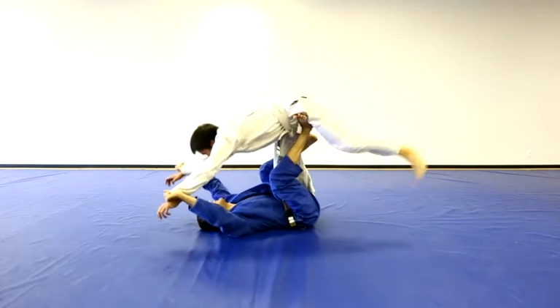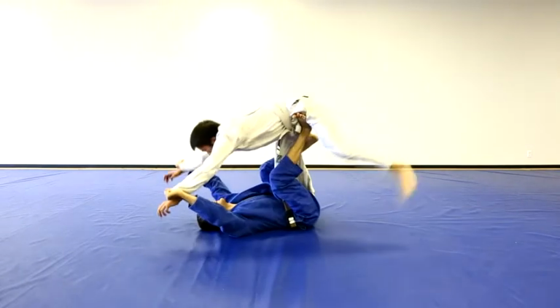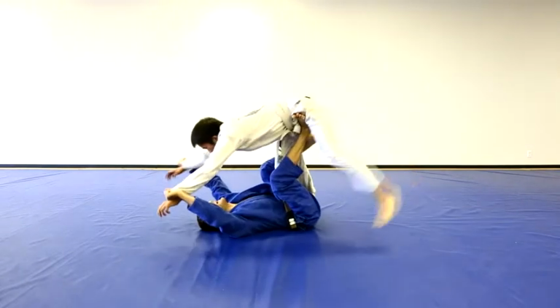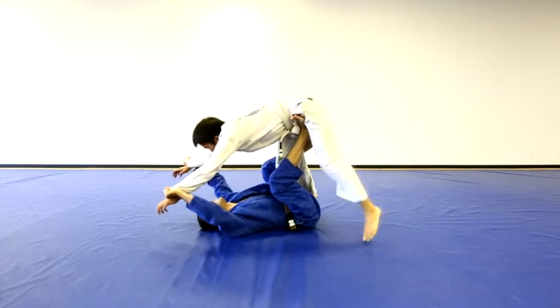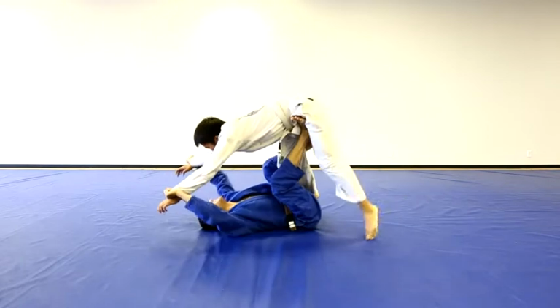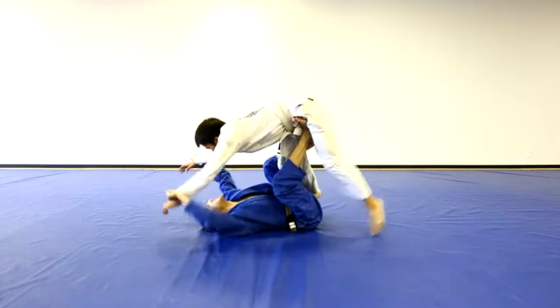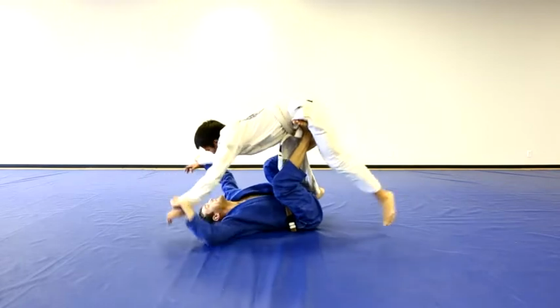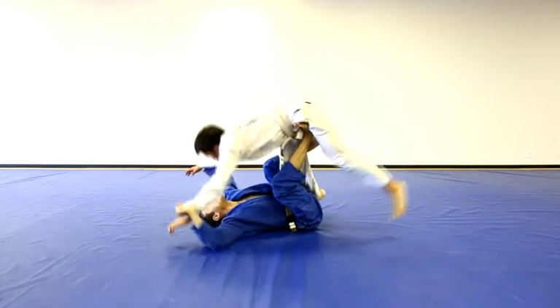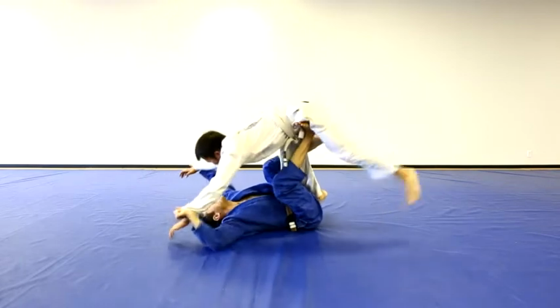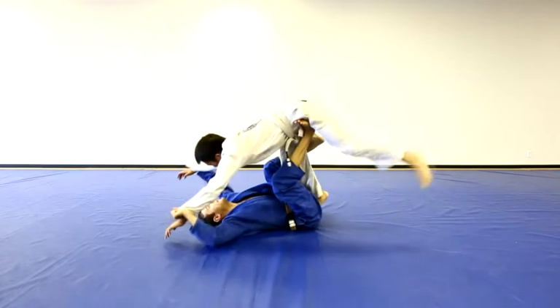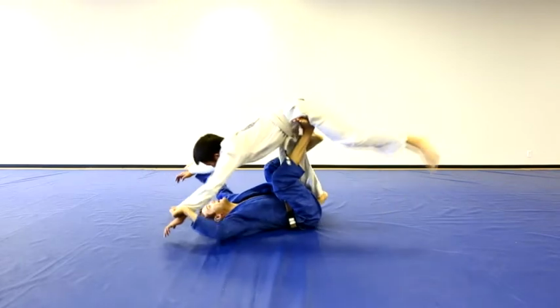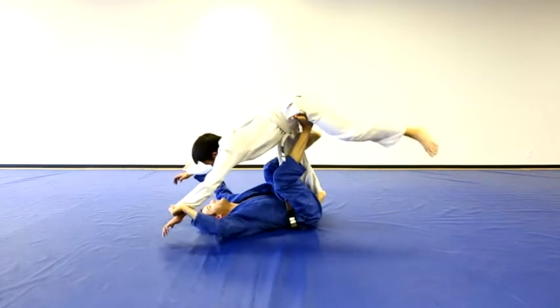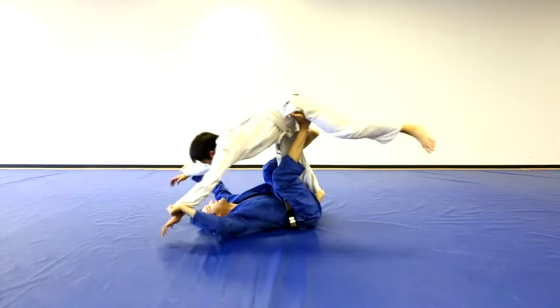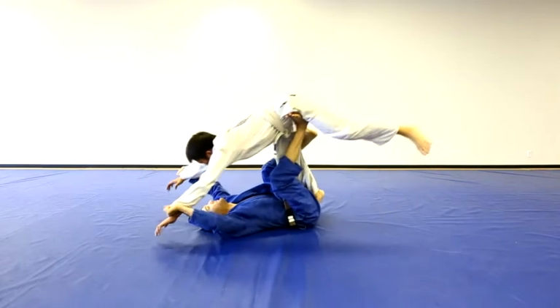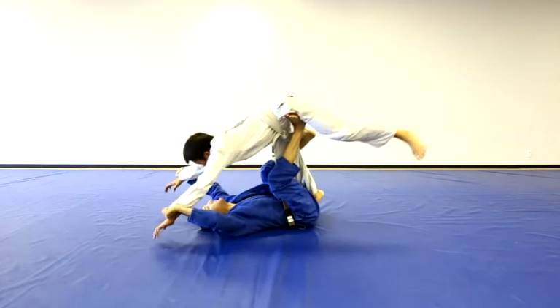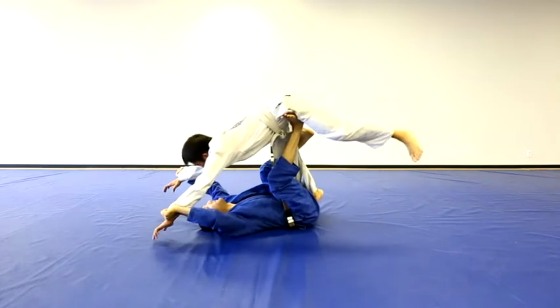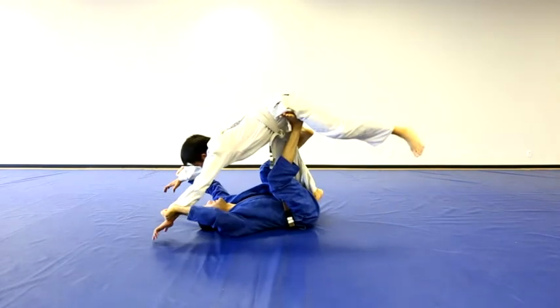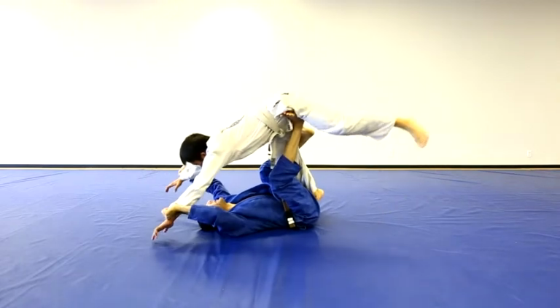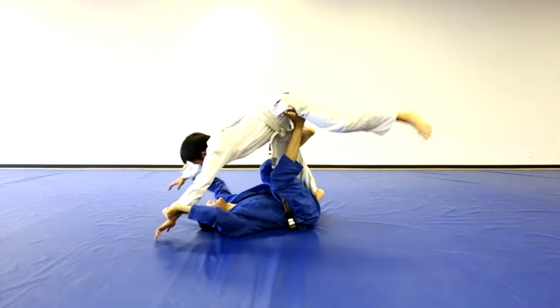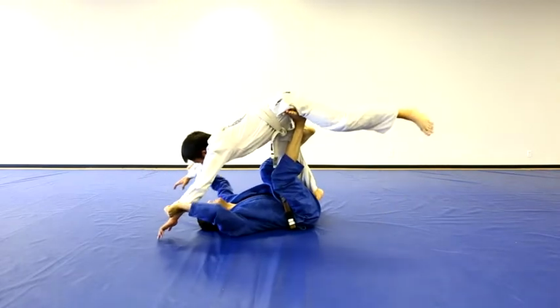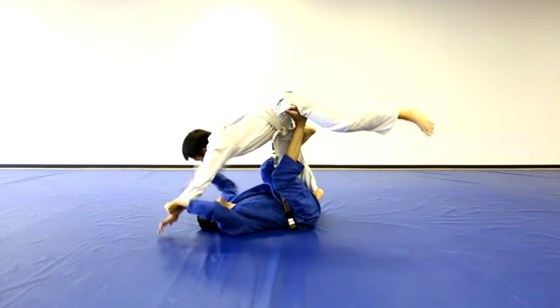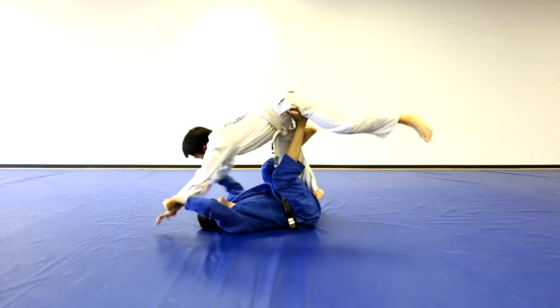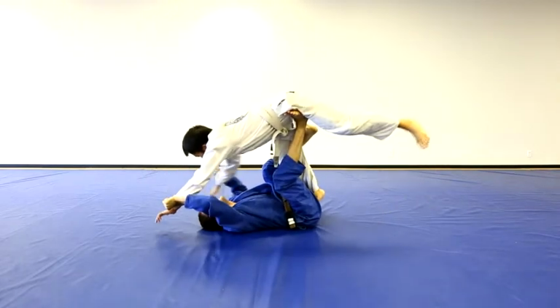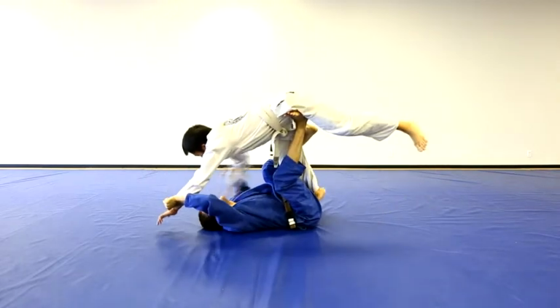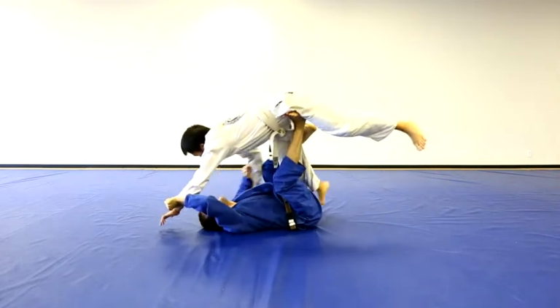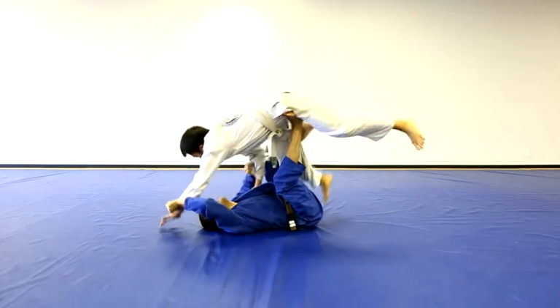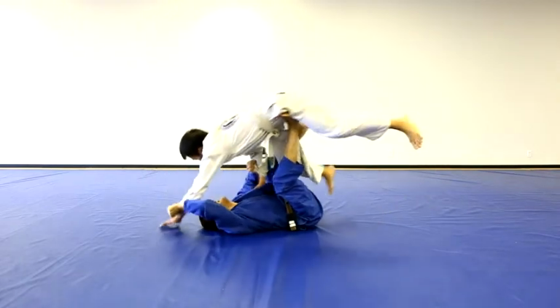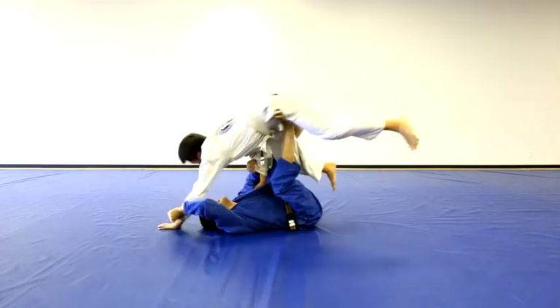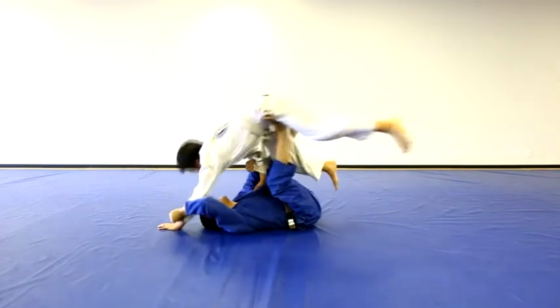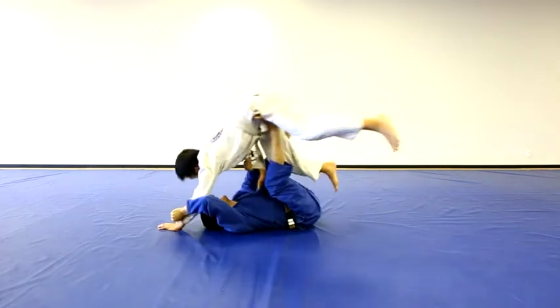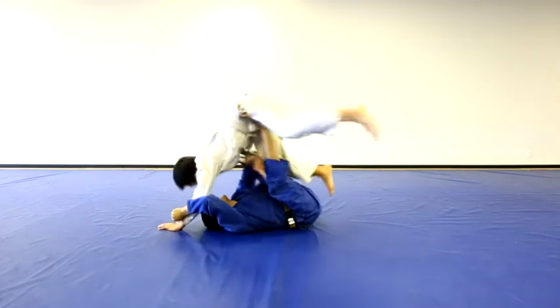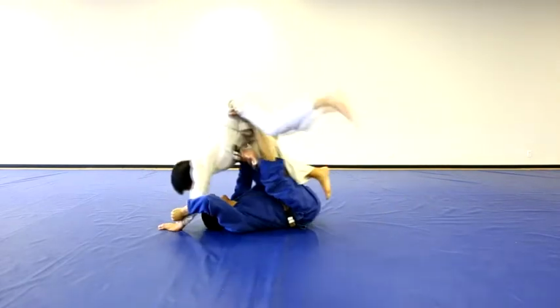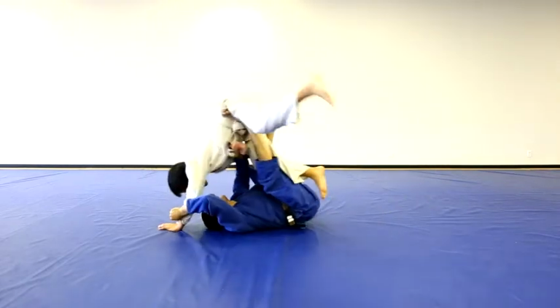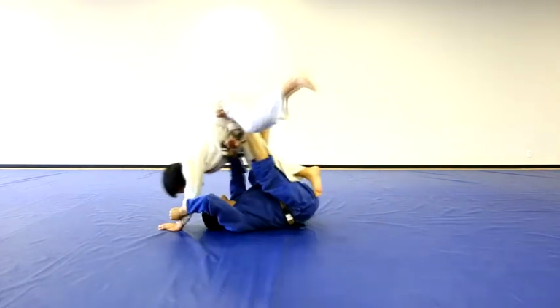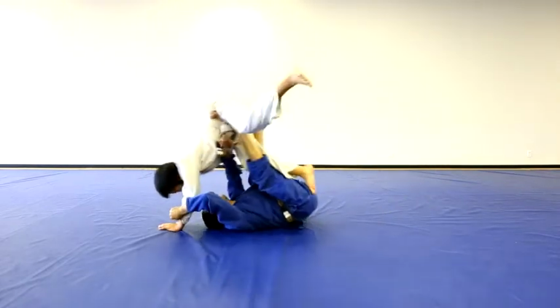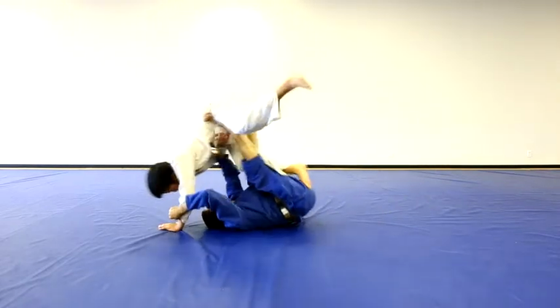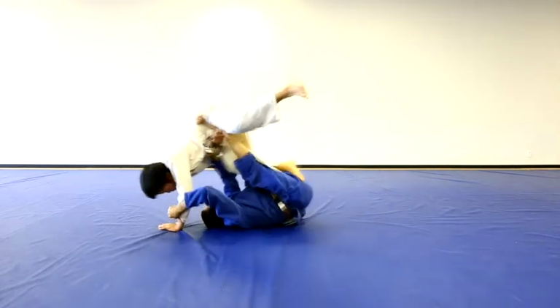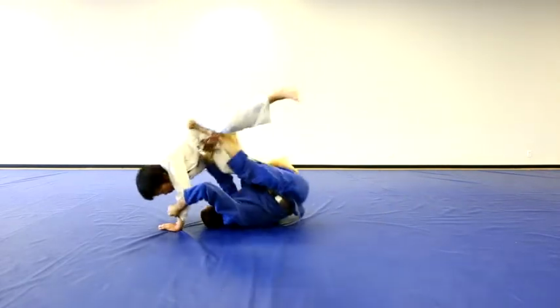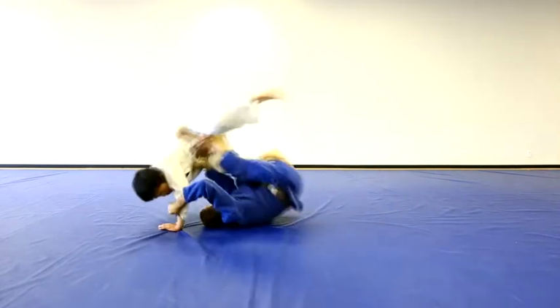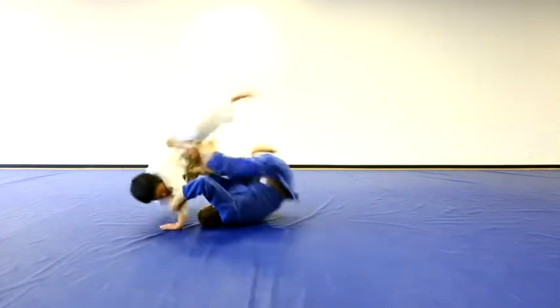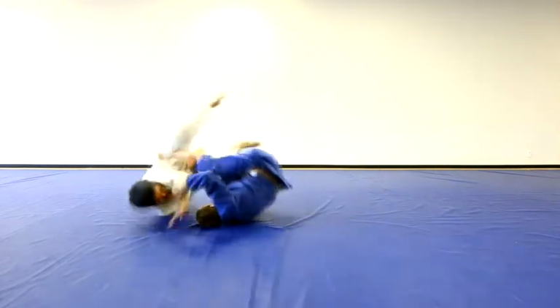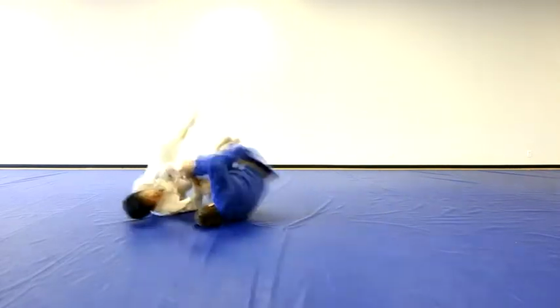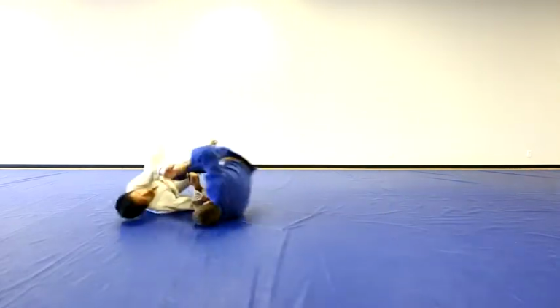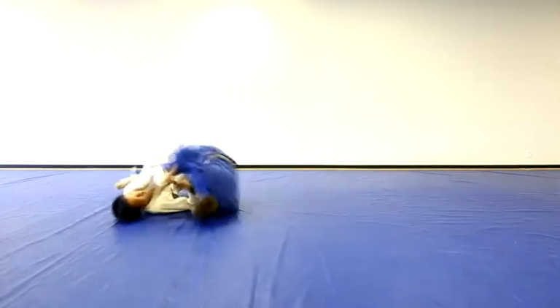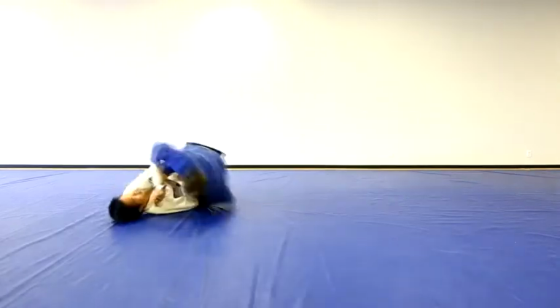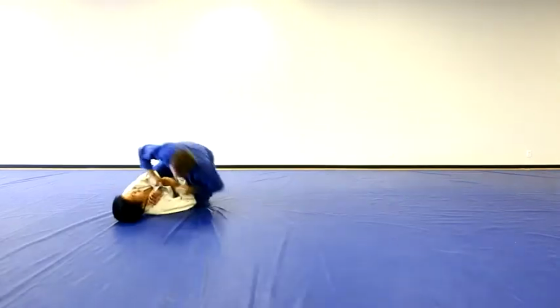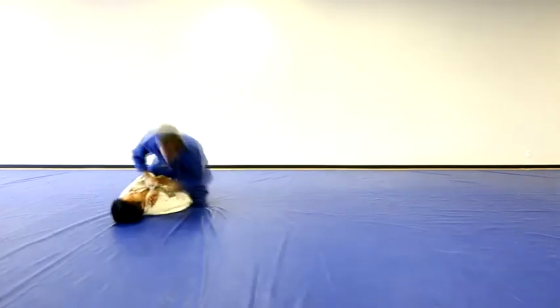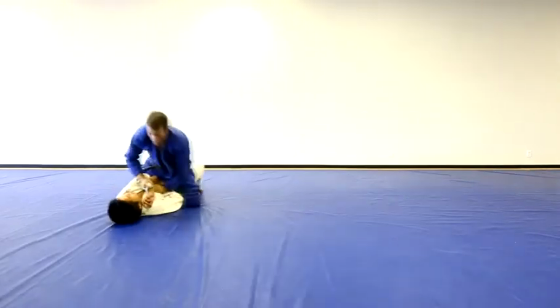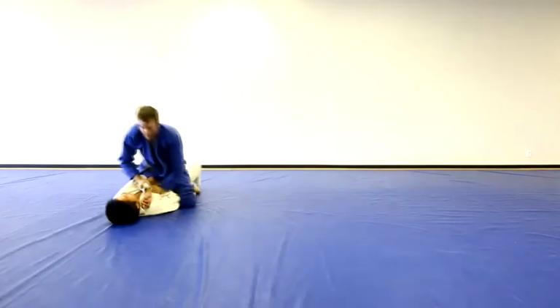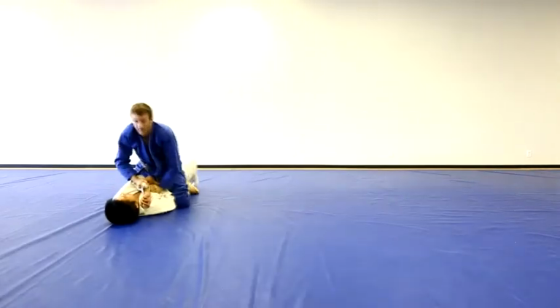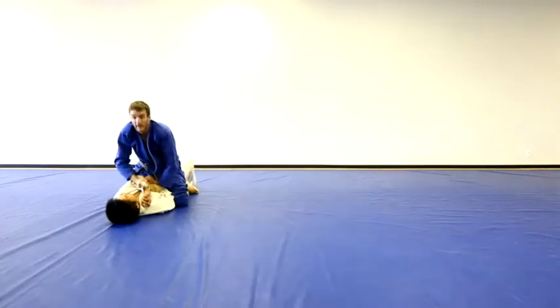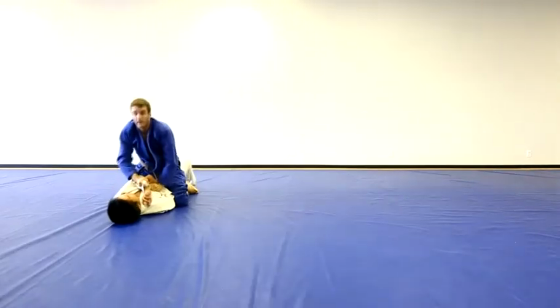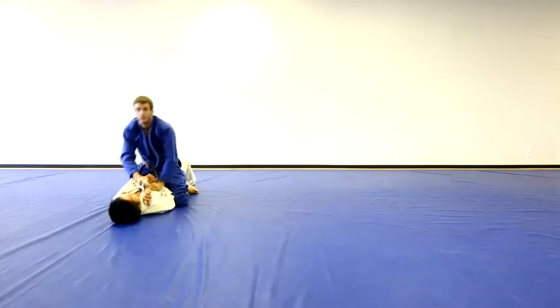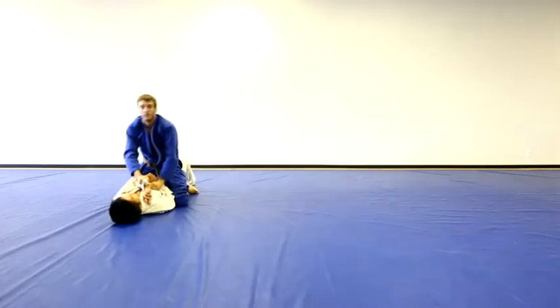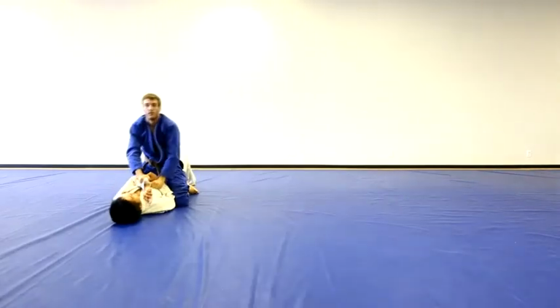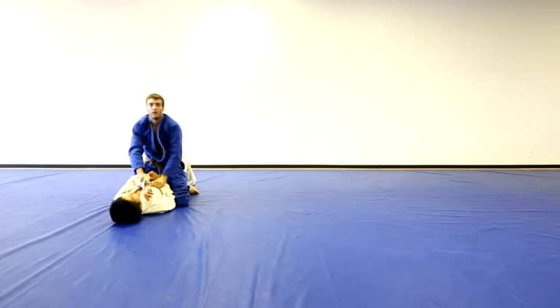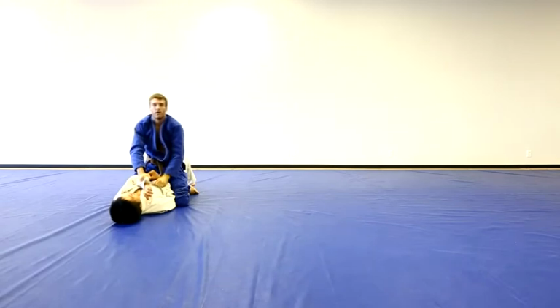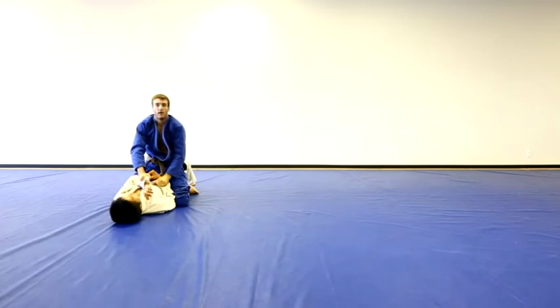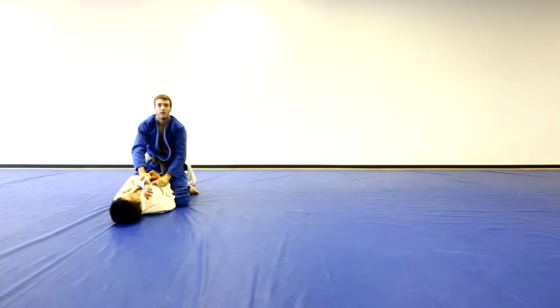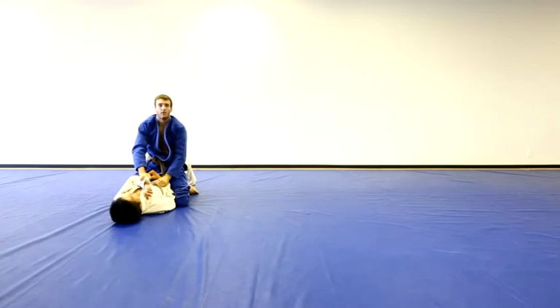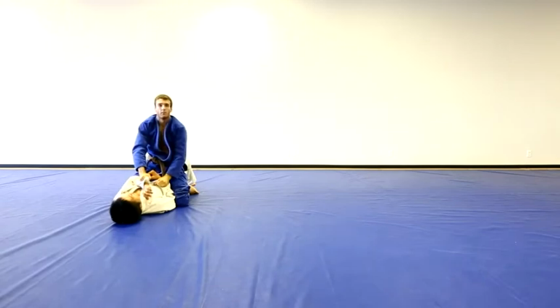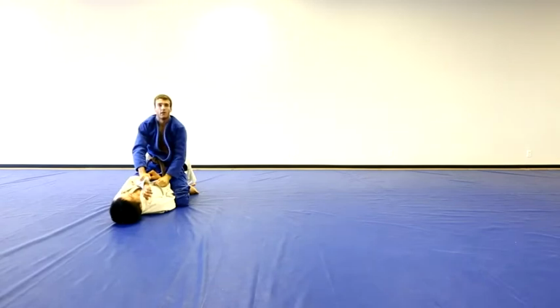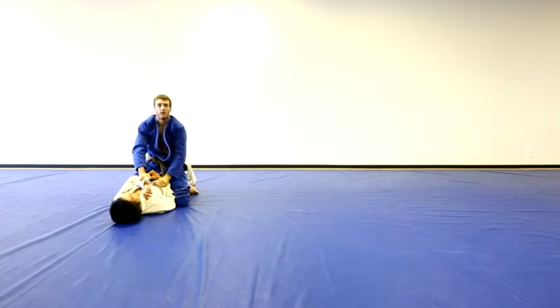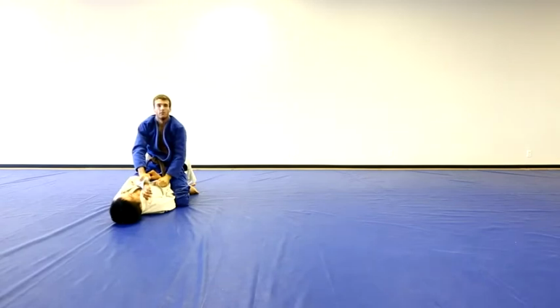Once I have him here, I'm going to pull my arm in and then launch him over with my legs and get them out.